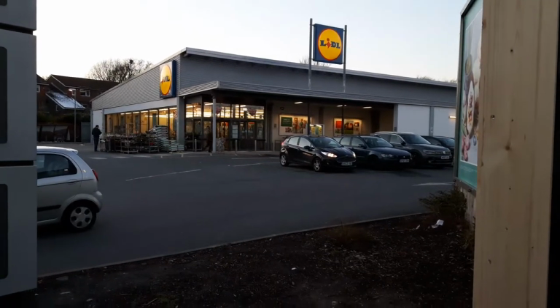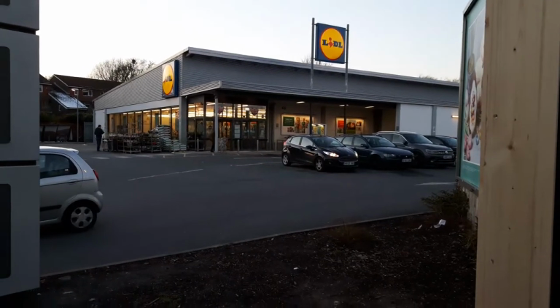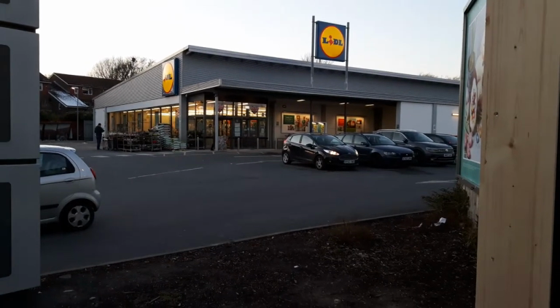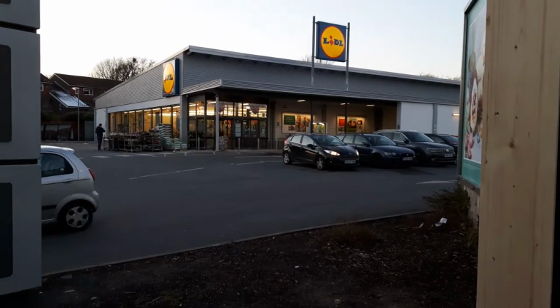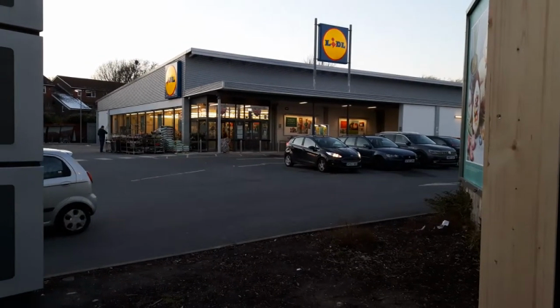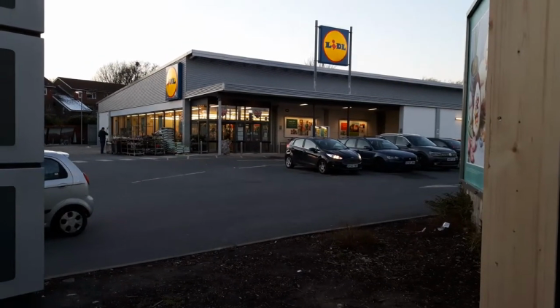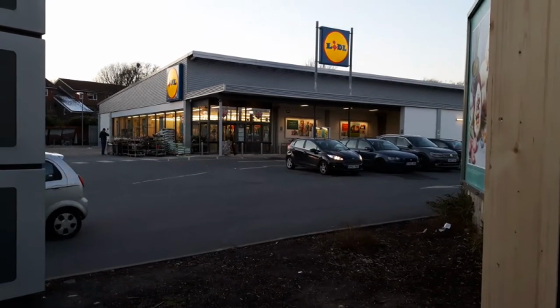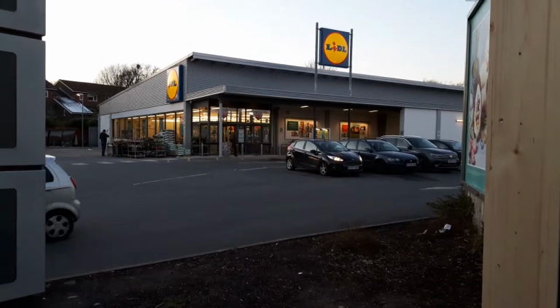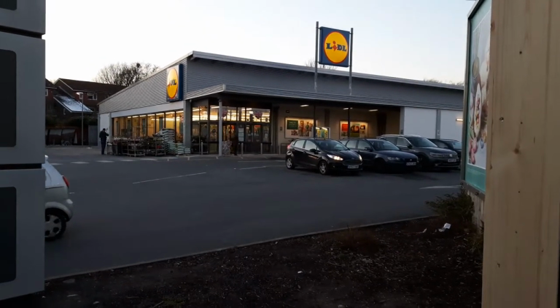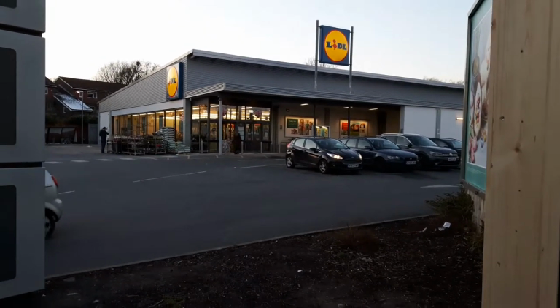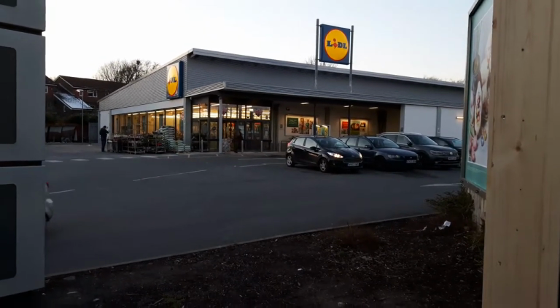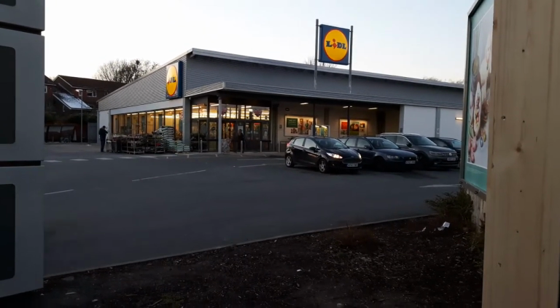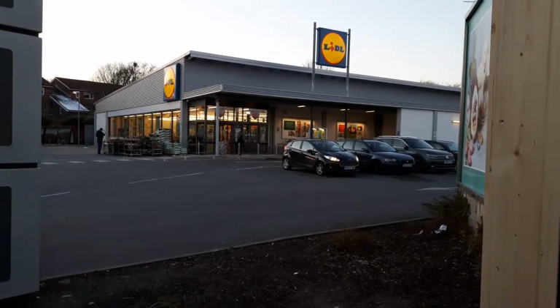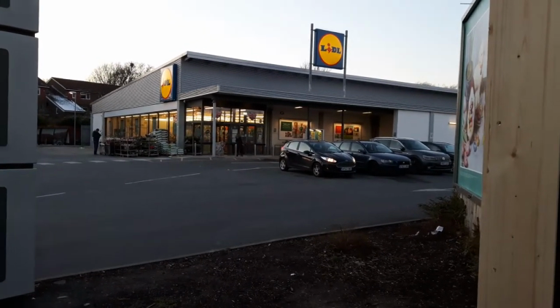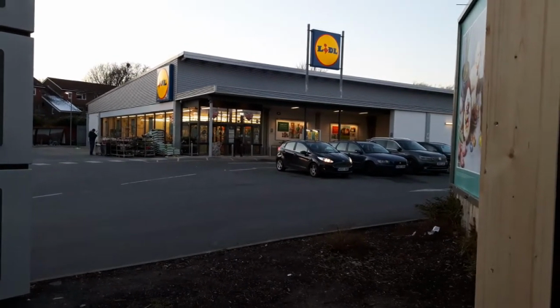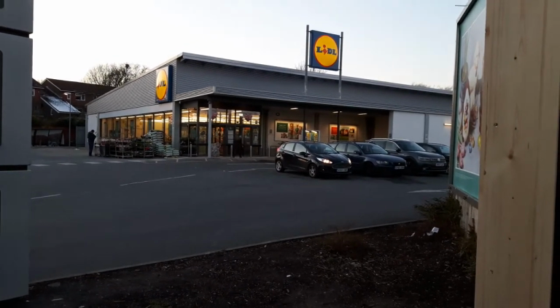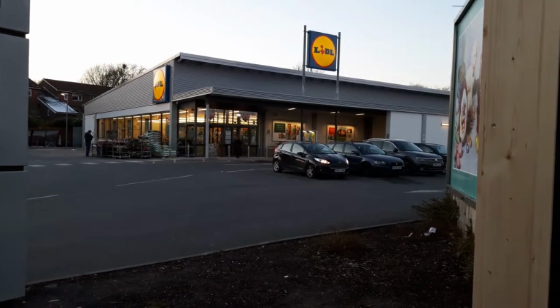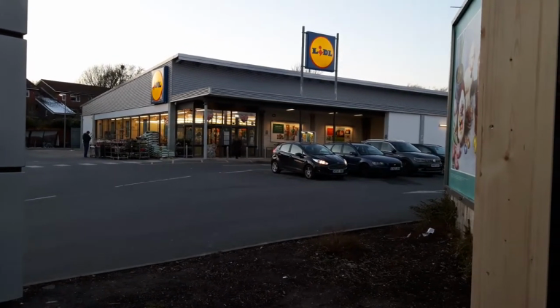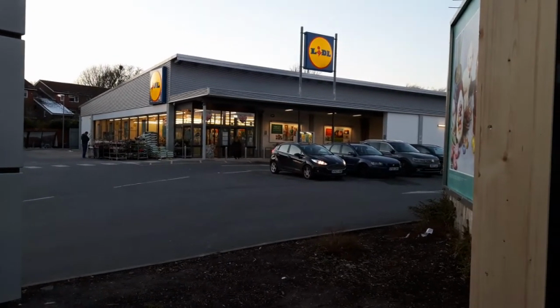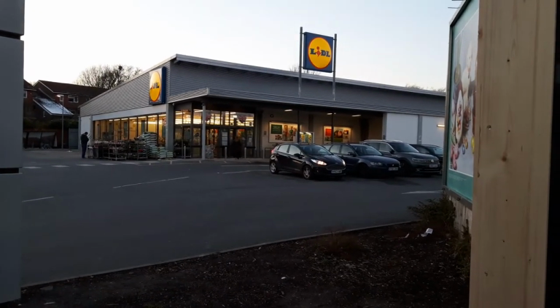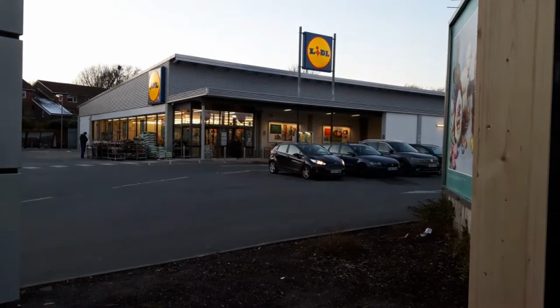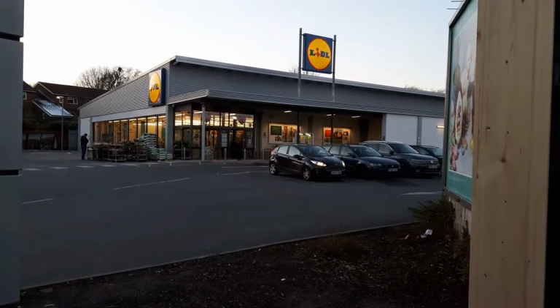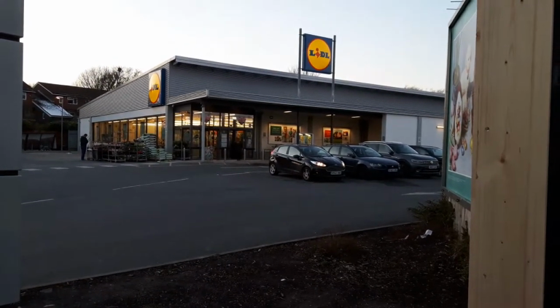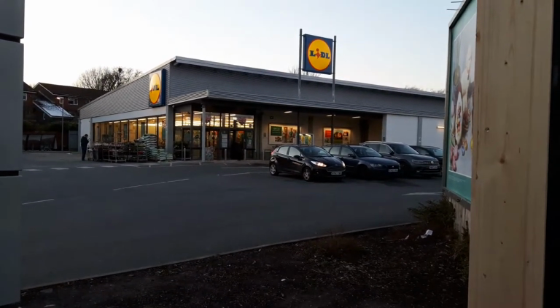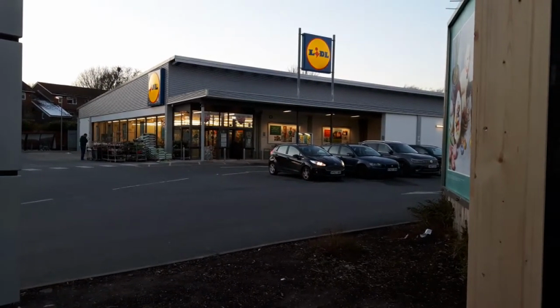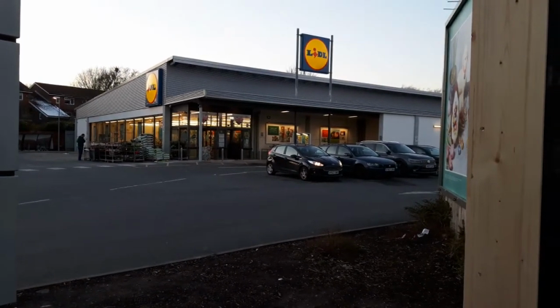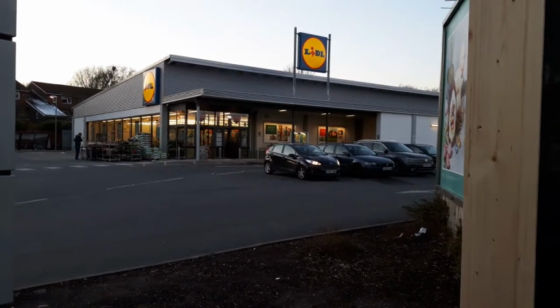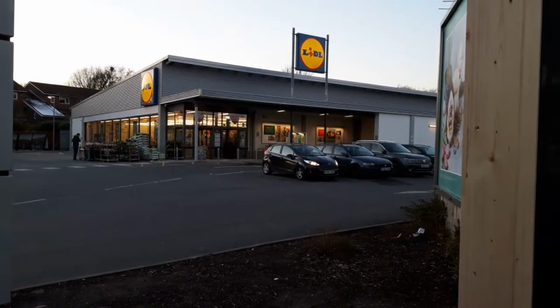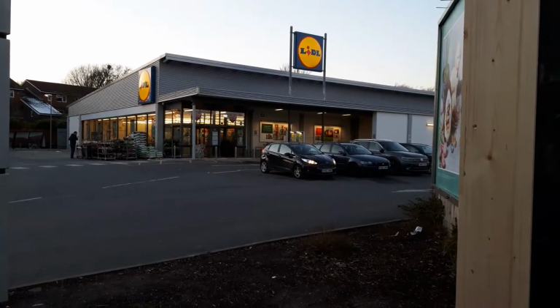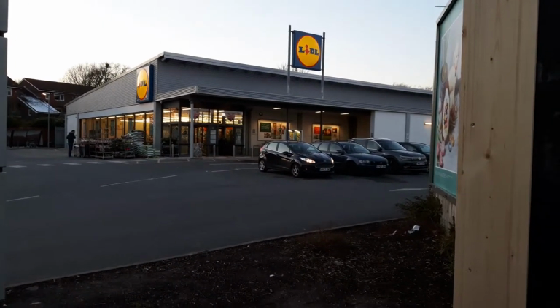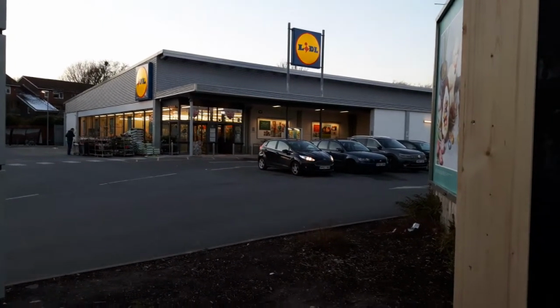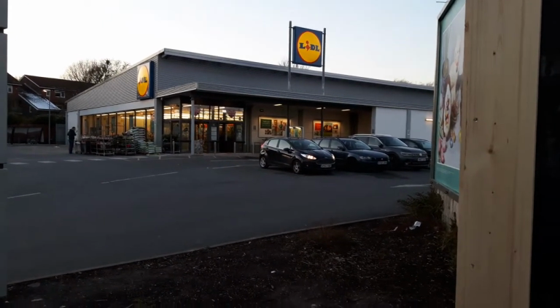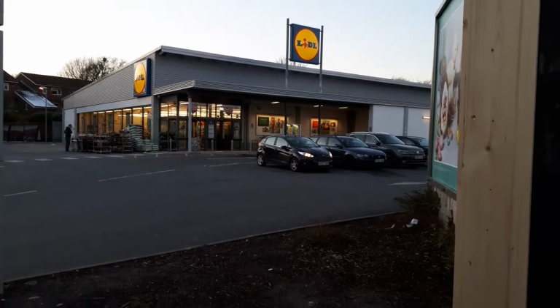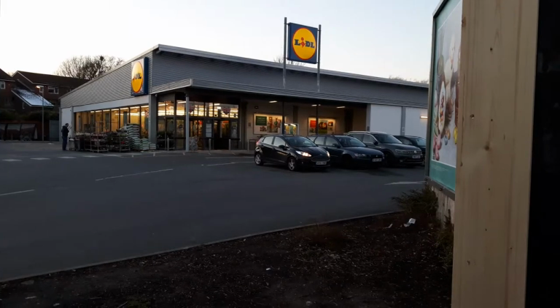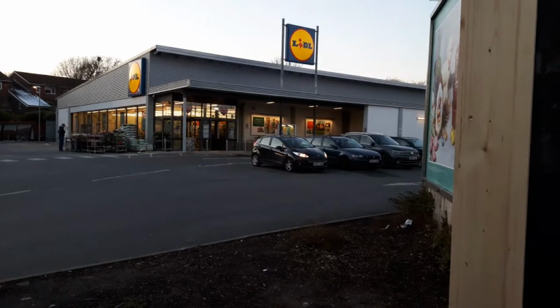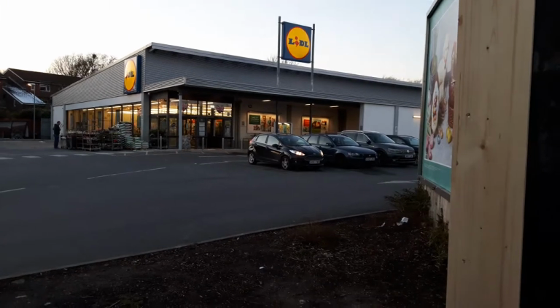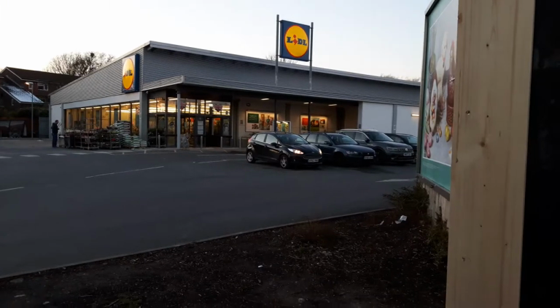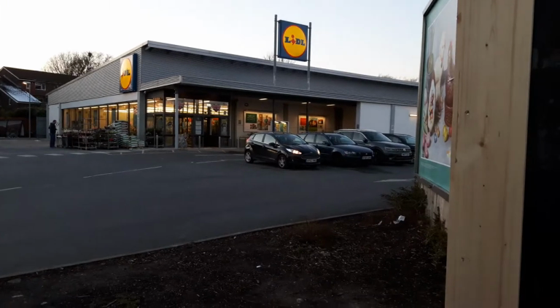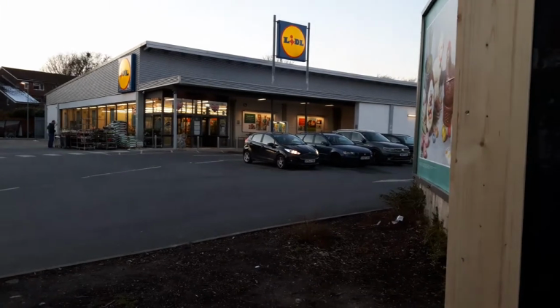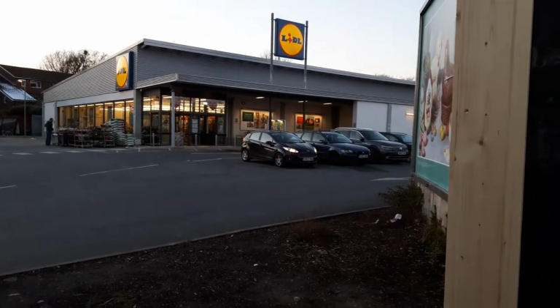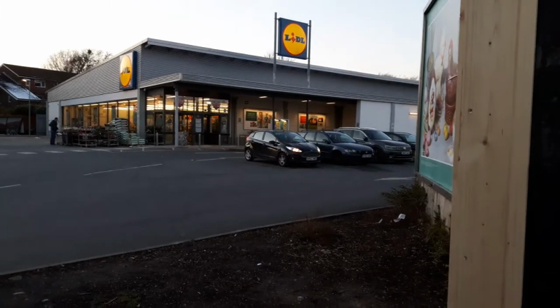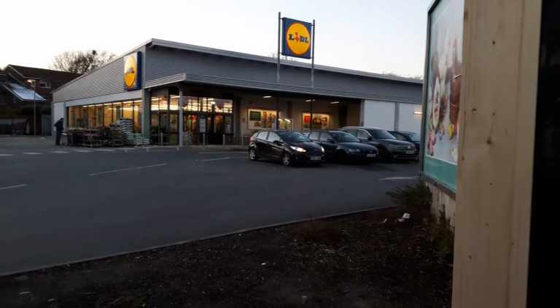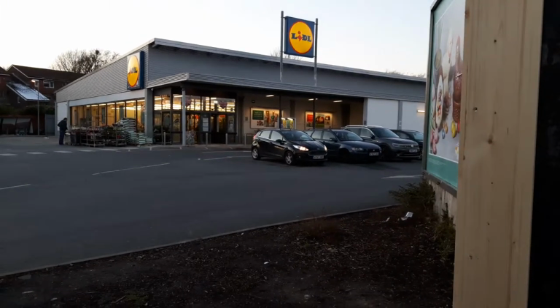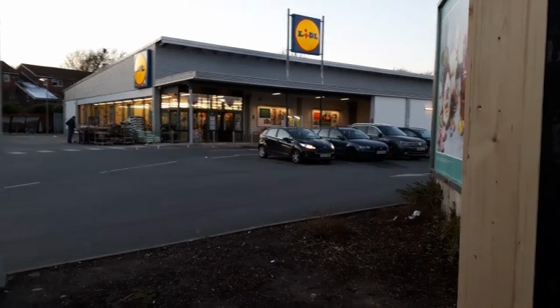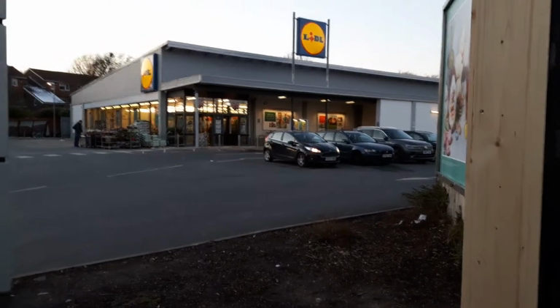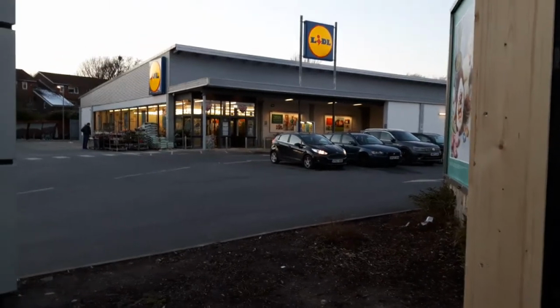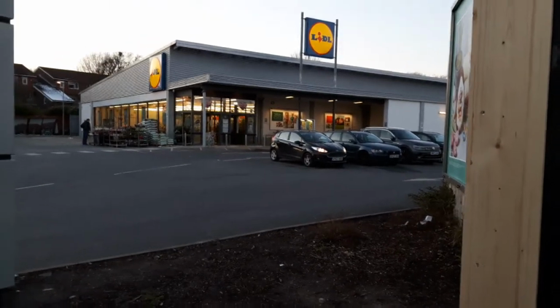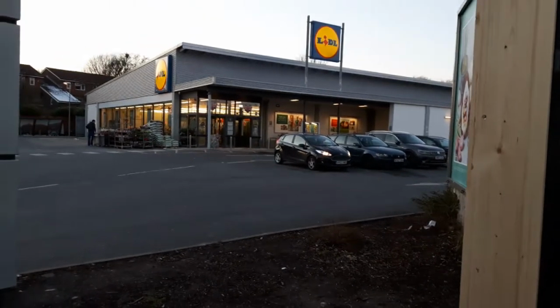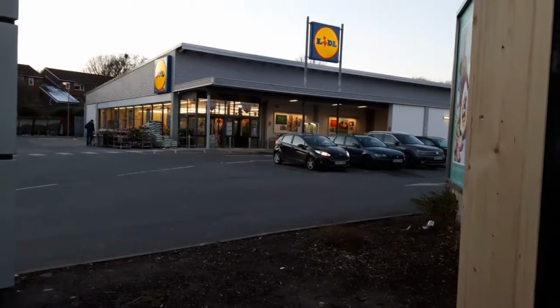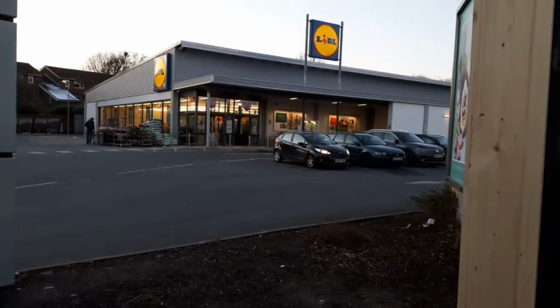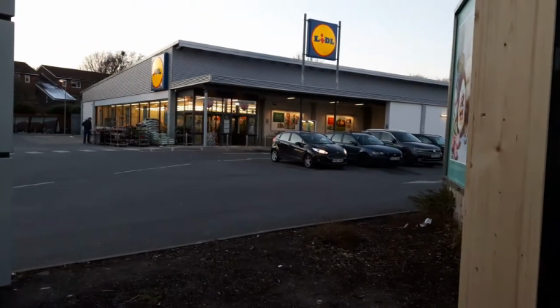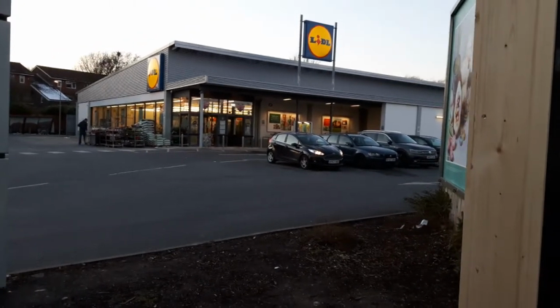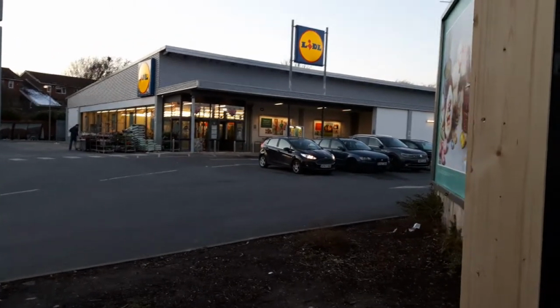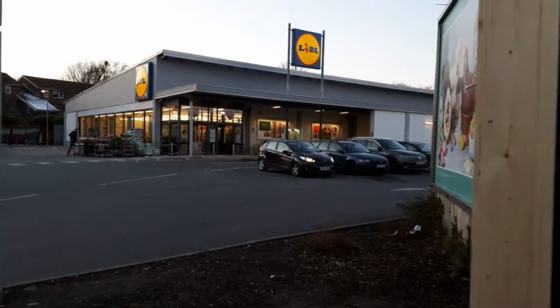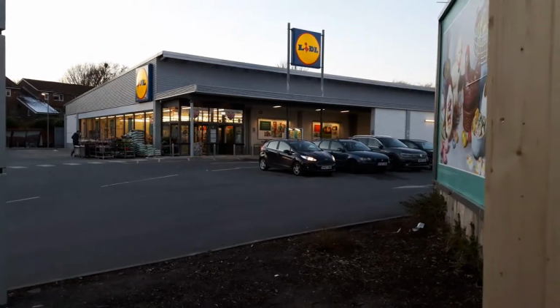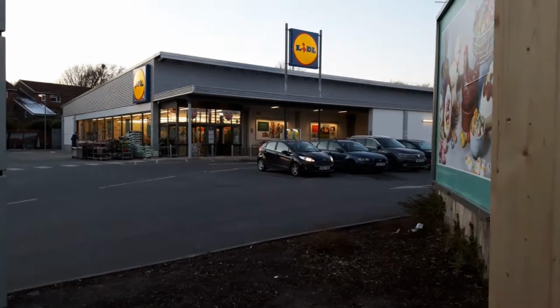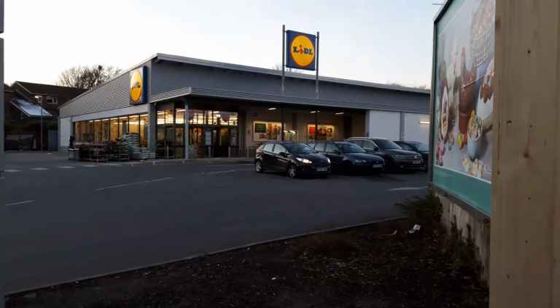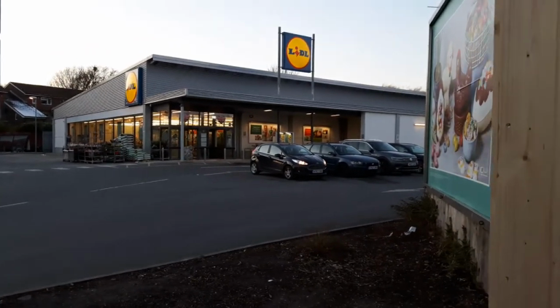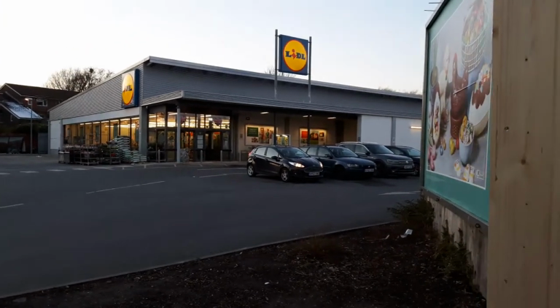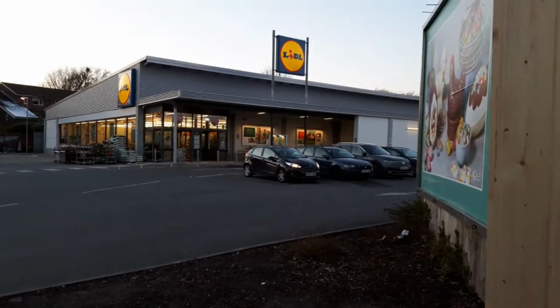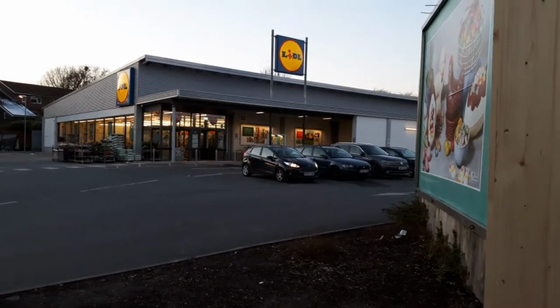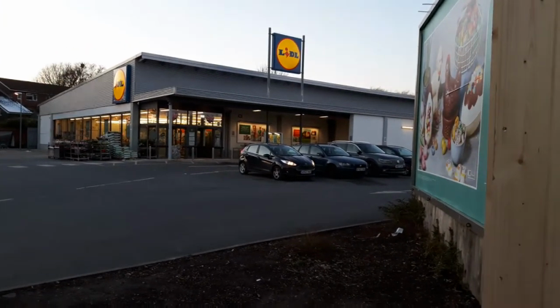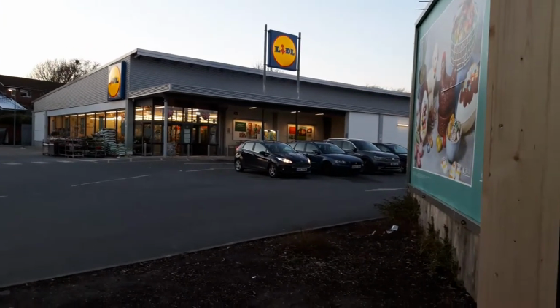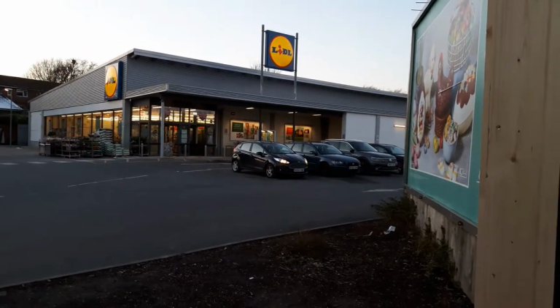Hi people, just popped down to my local Lidl's at Hillsey to get a few bits and pieces.